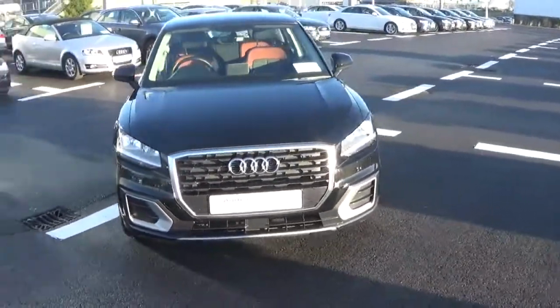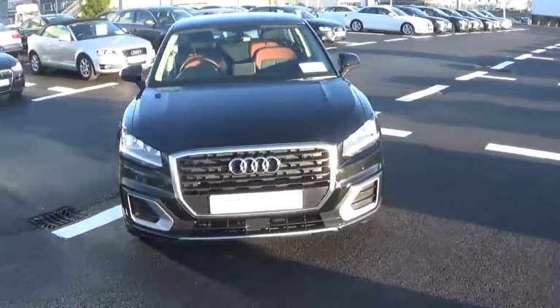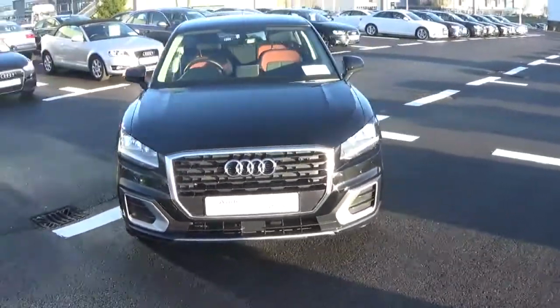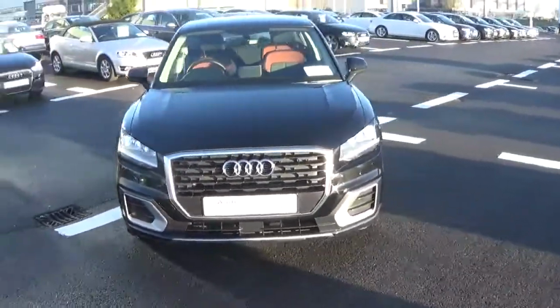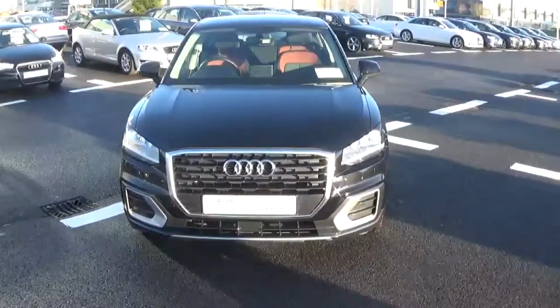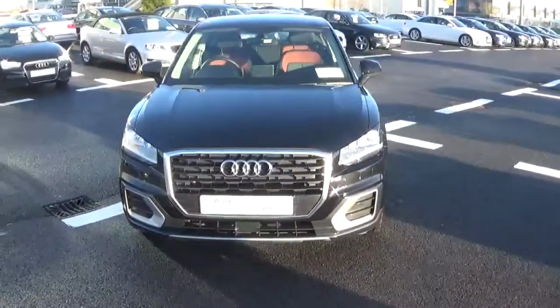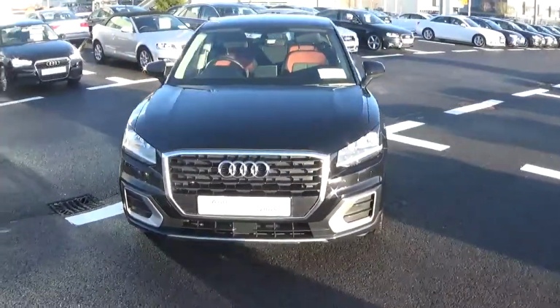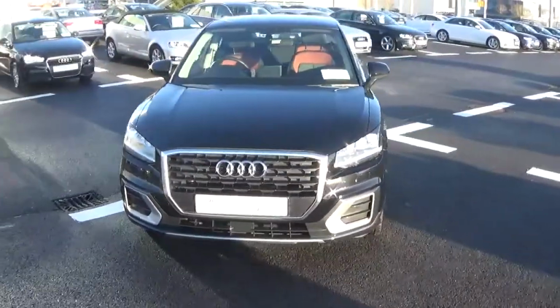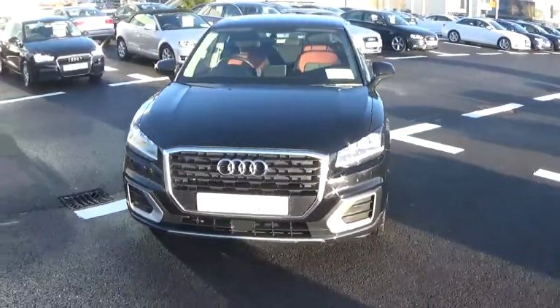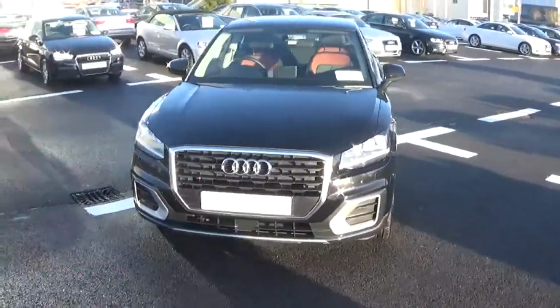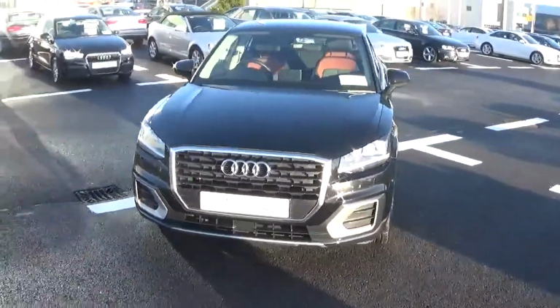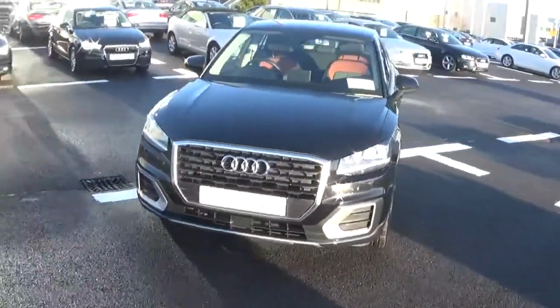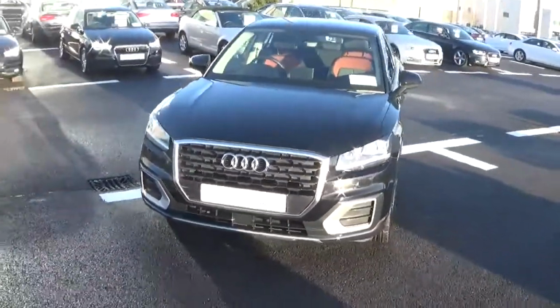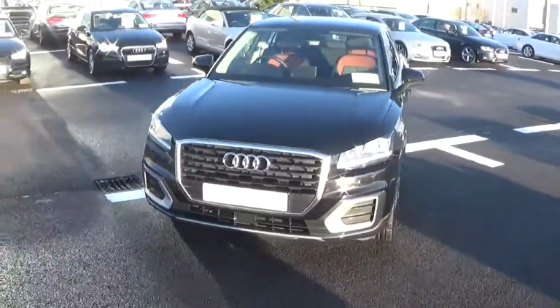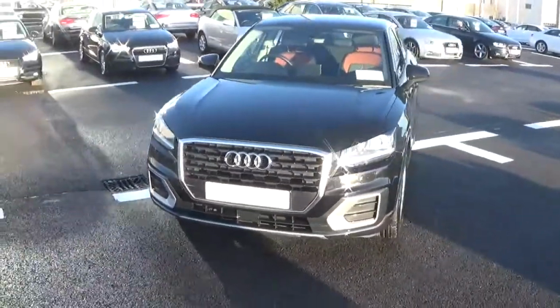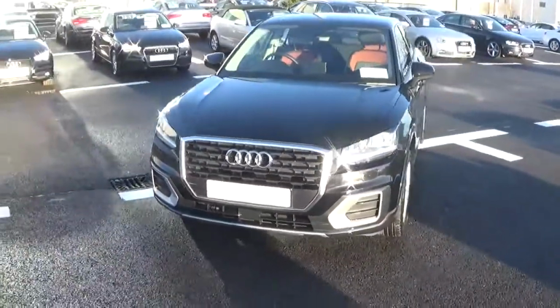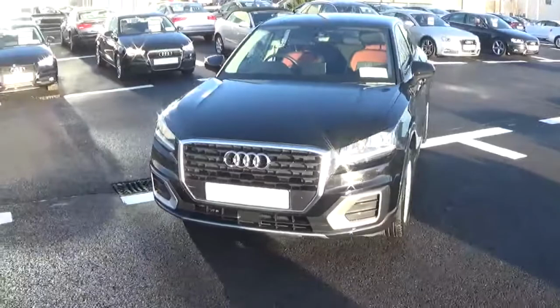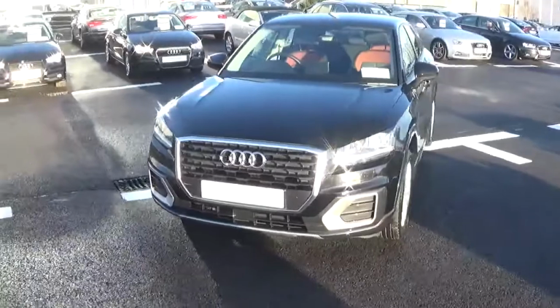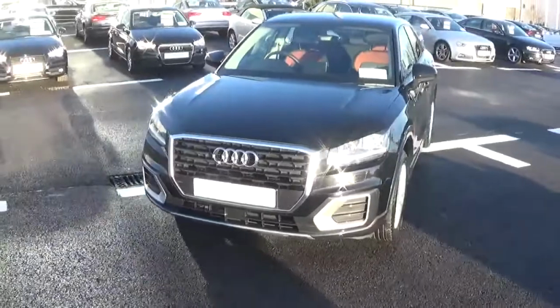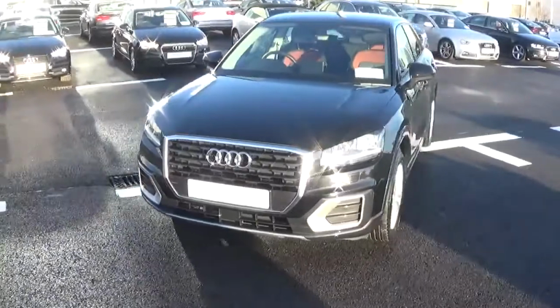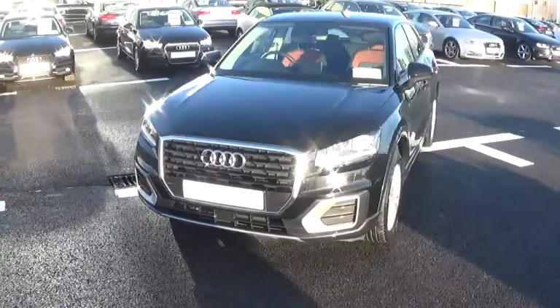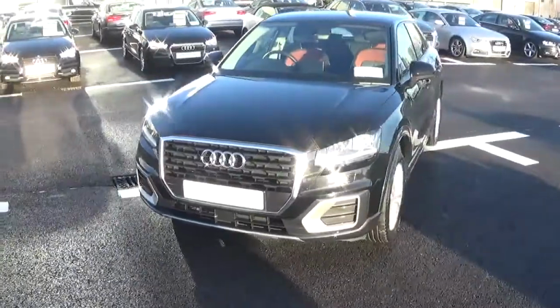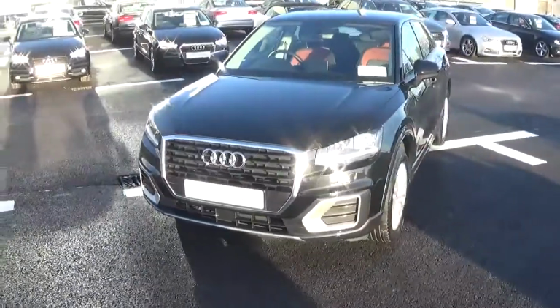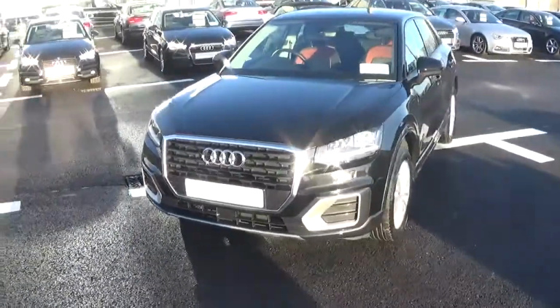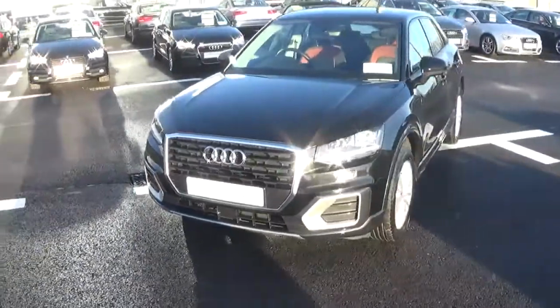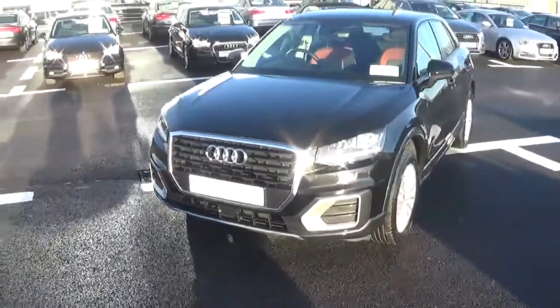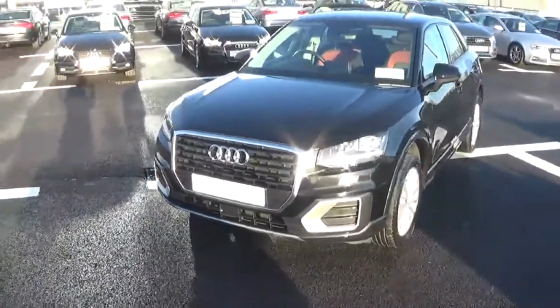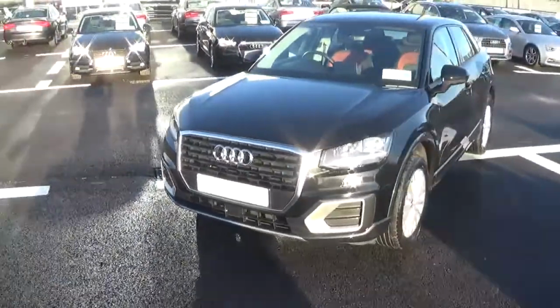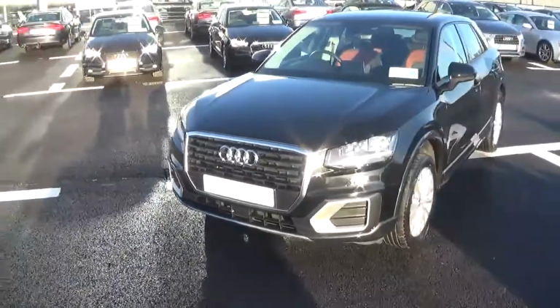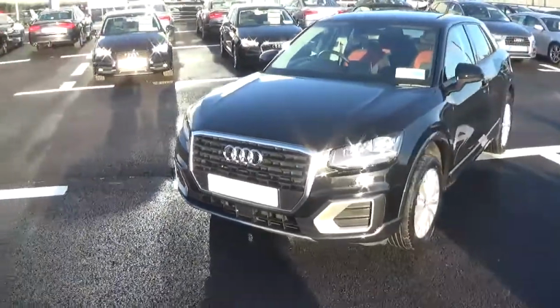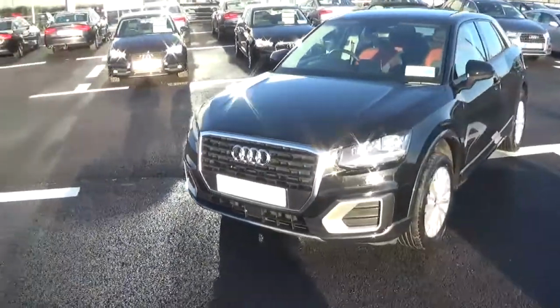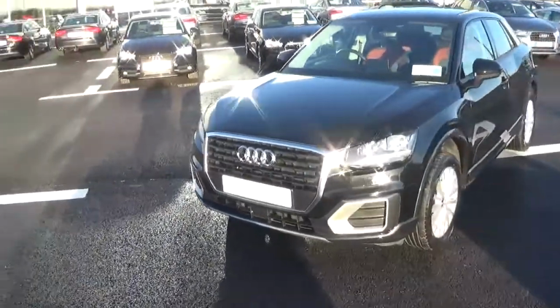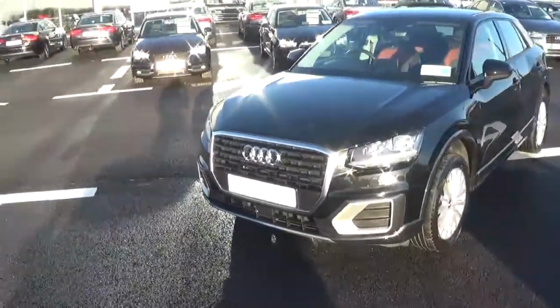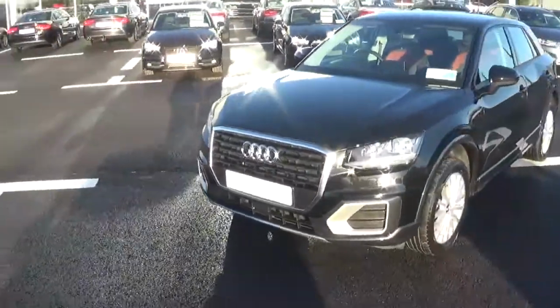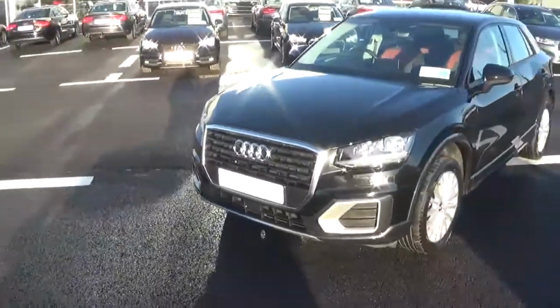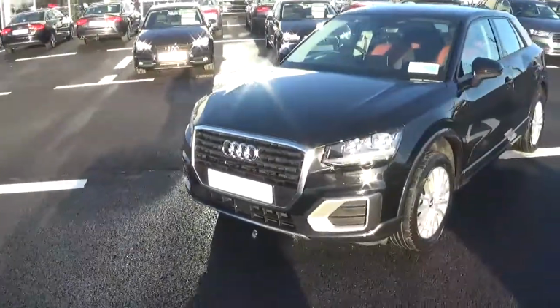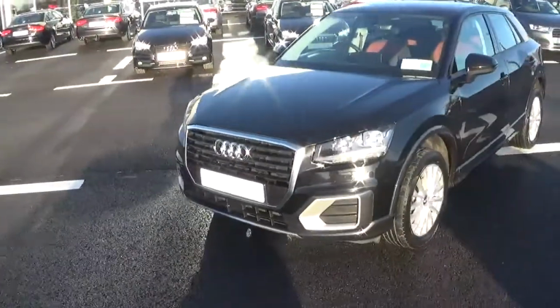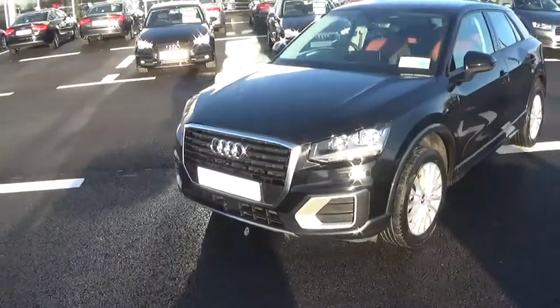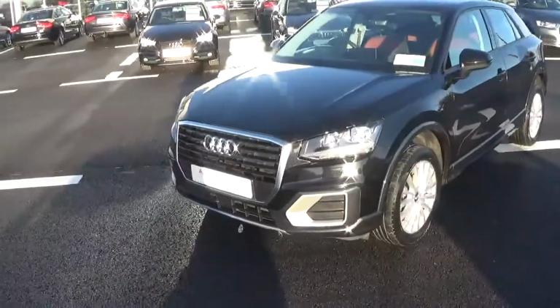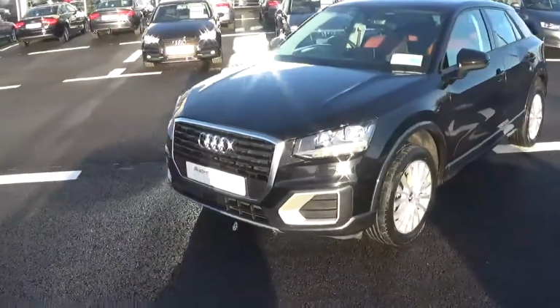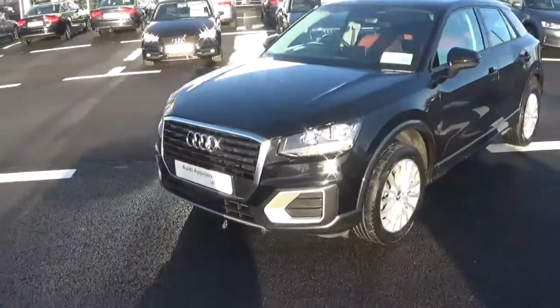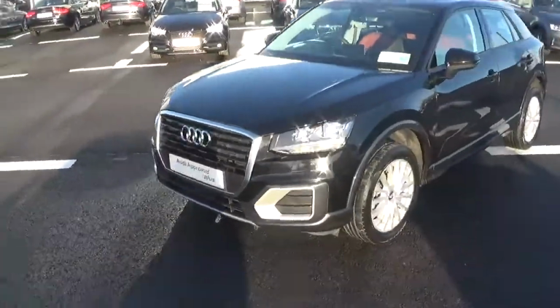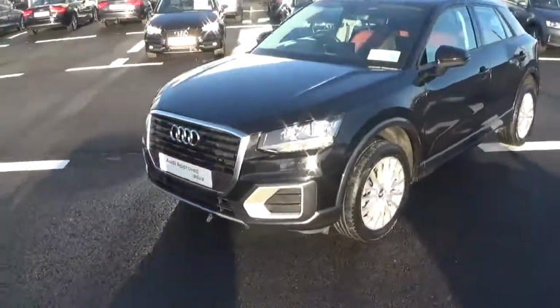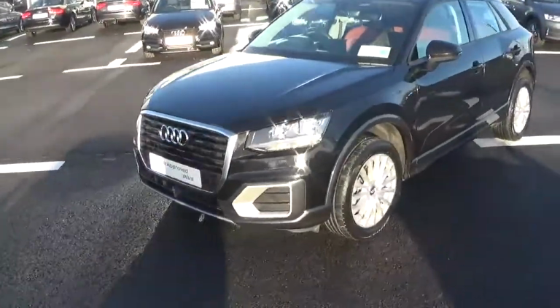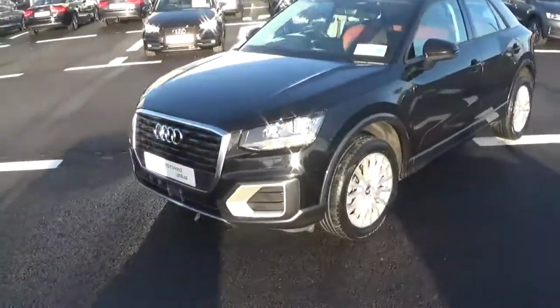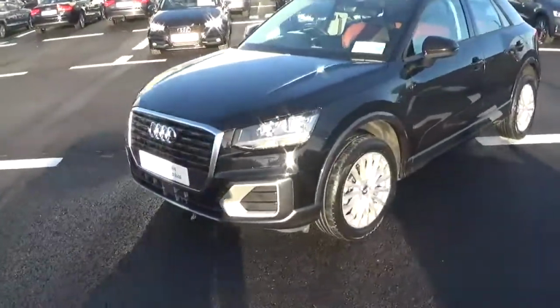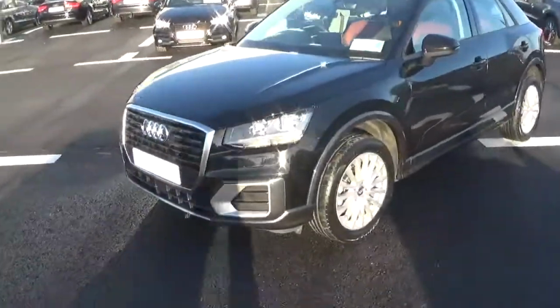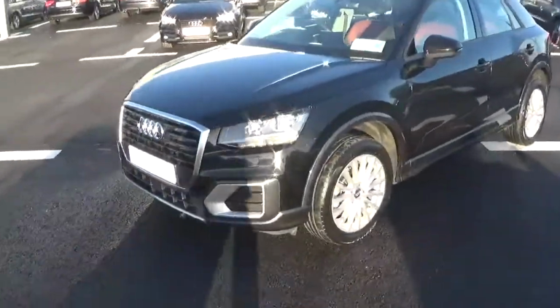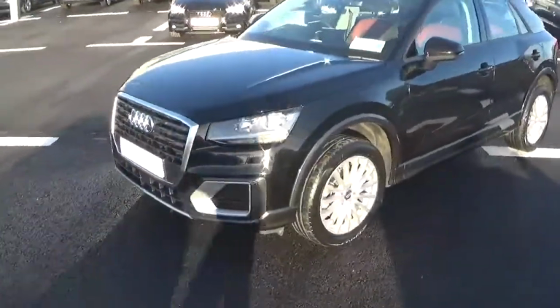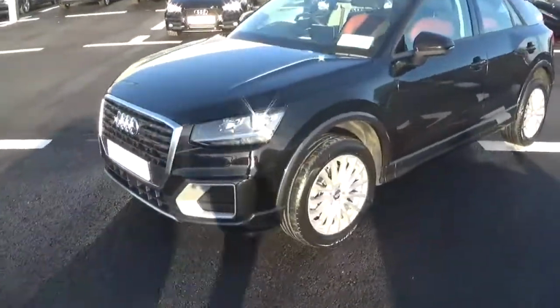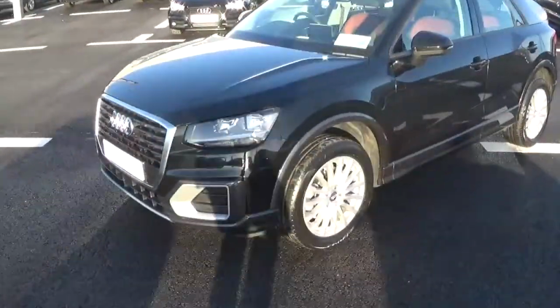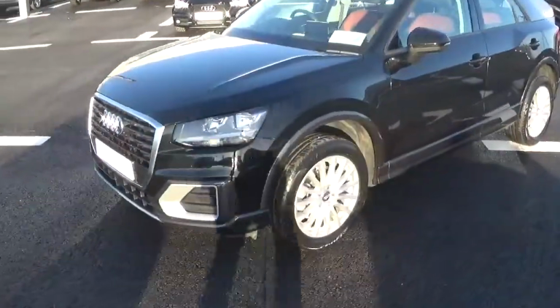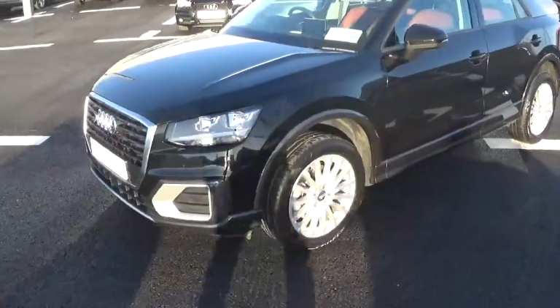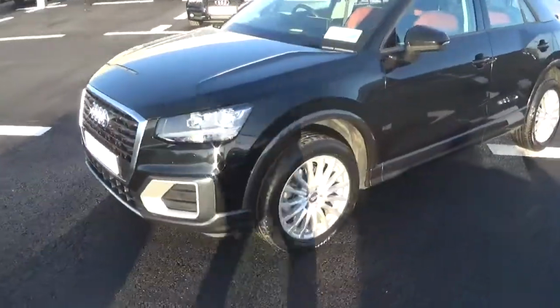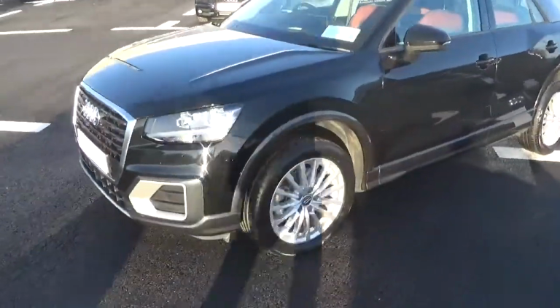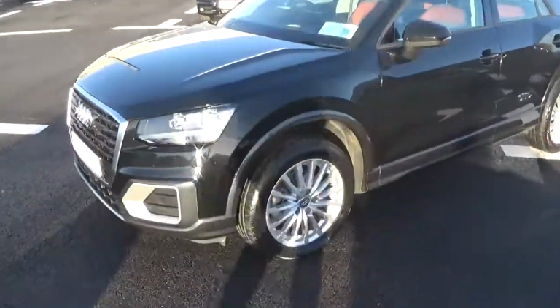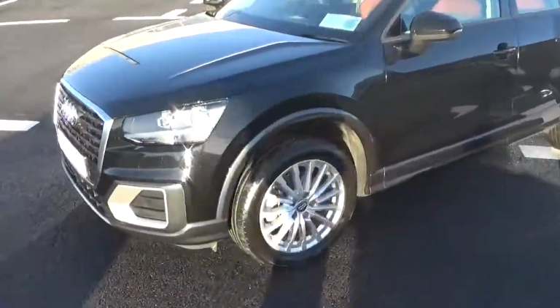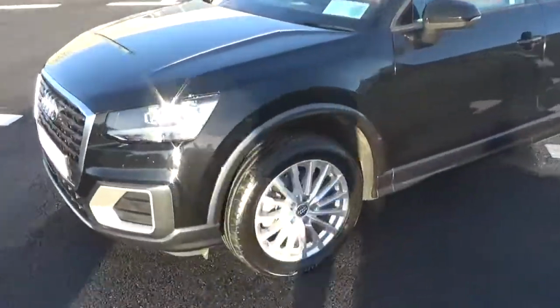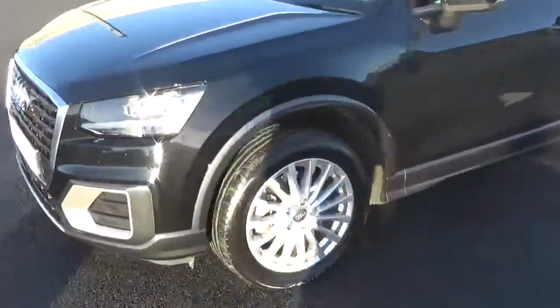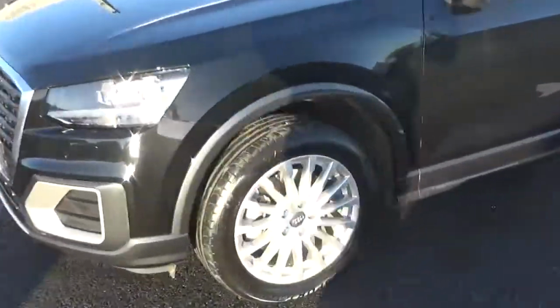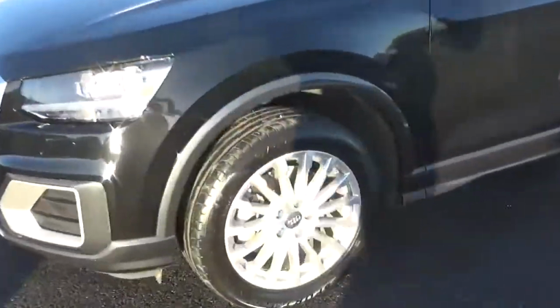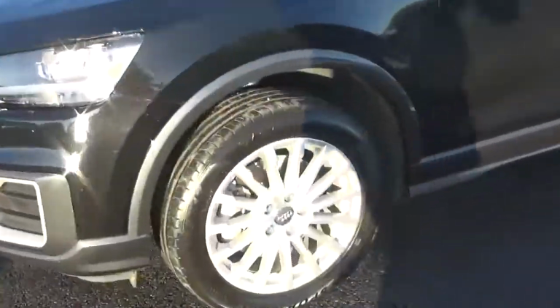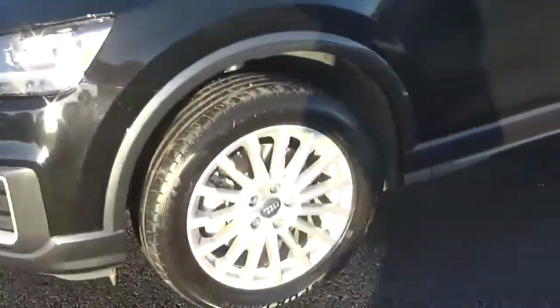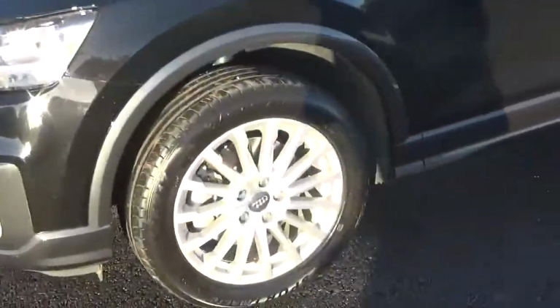Looking at the front of the car, we see that it comes with daytime running lights for added safety, along with 16 inch alloys which we see here.